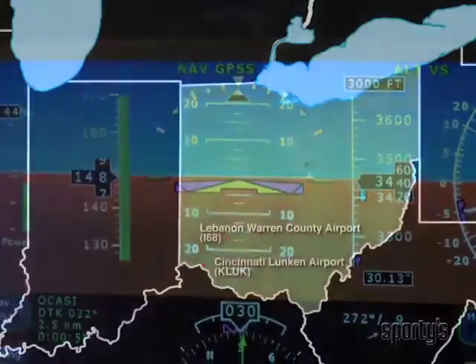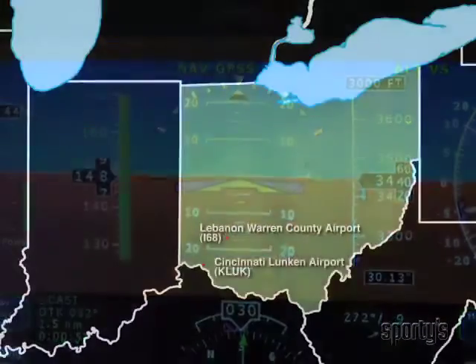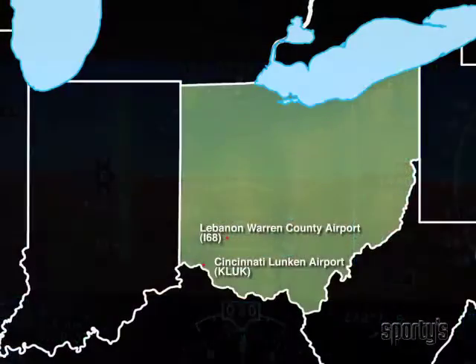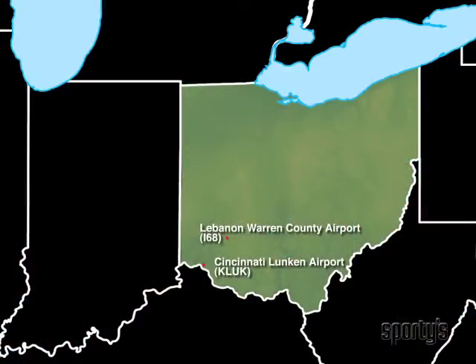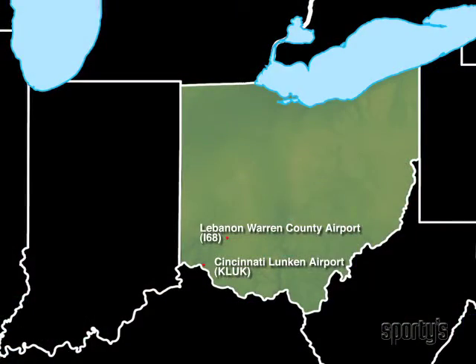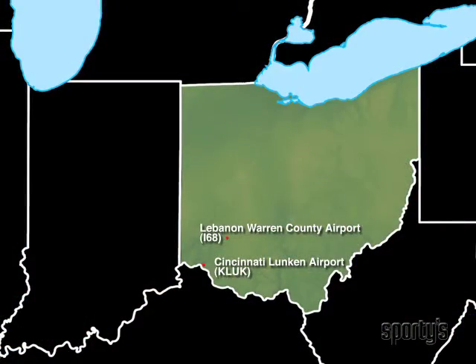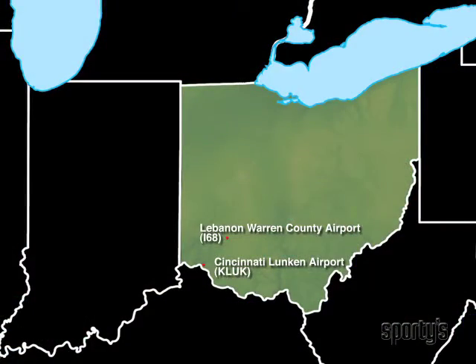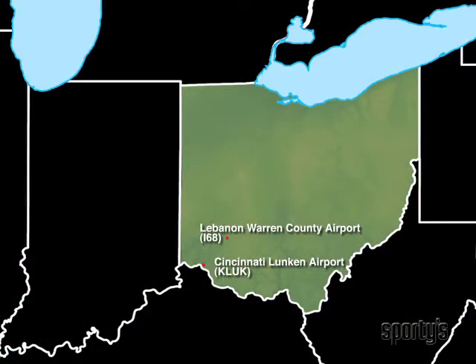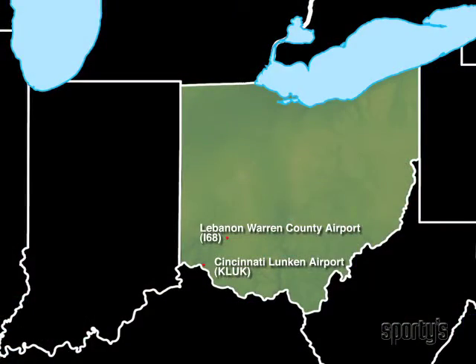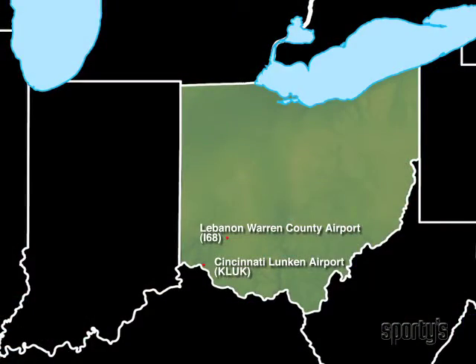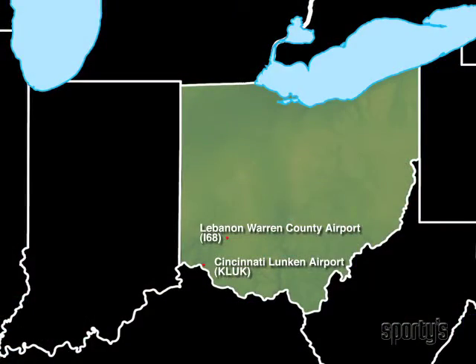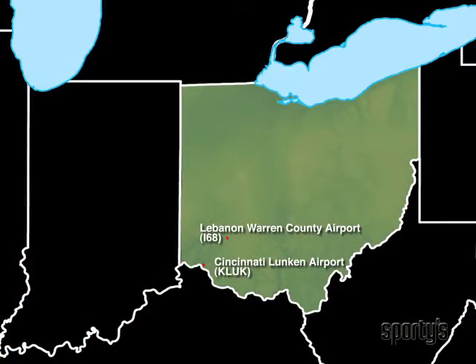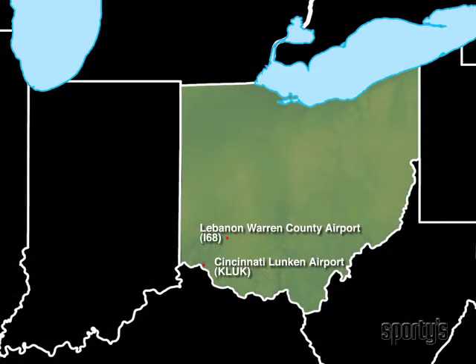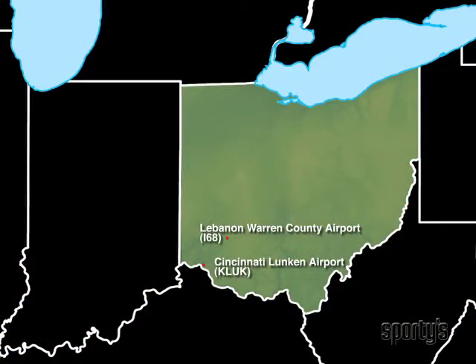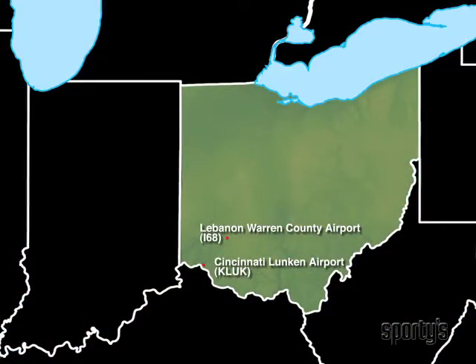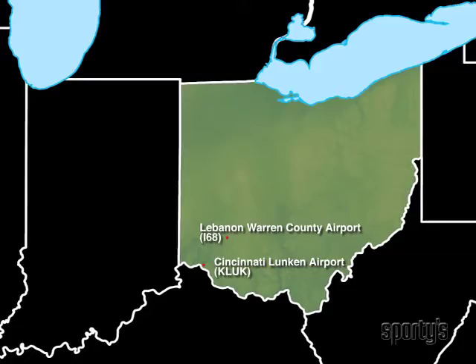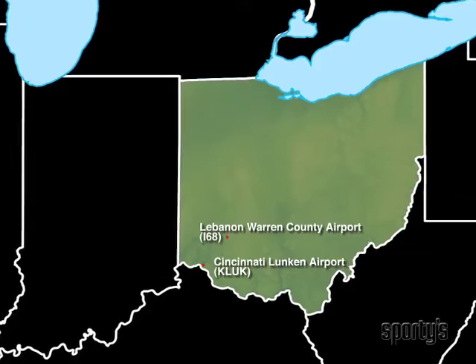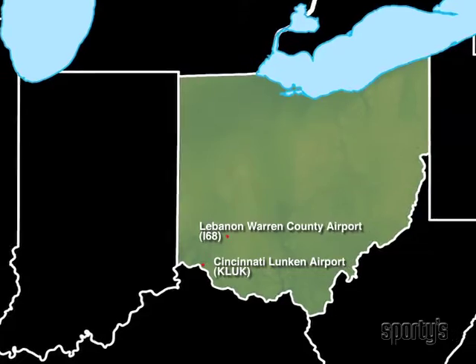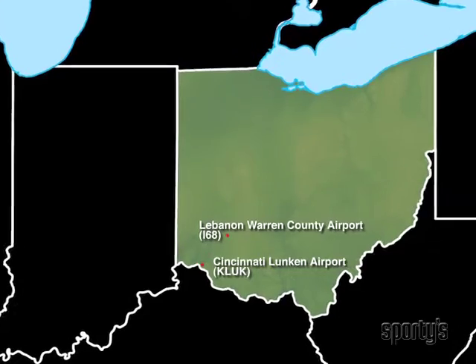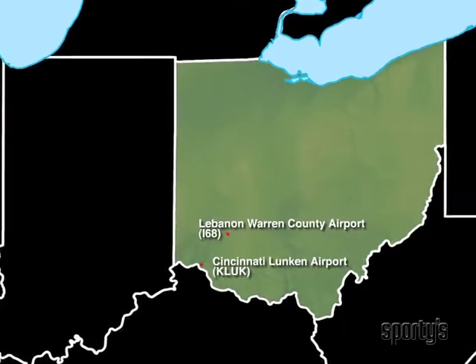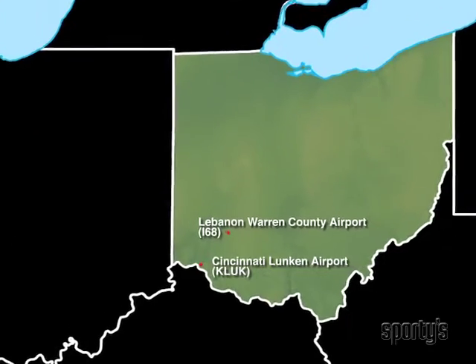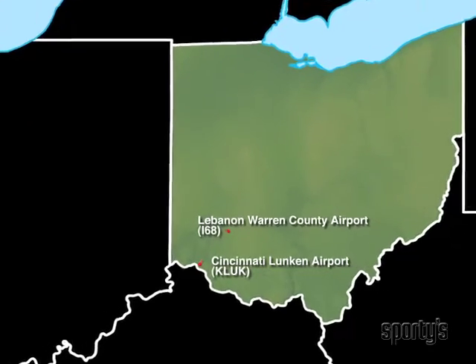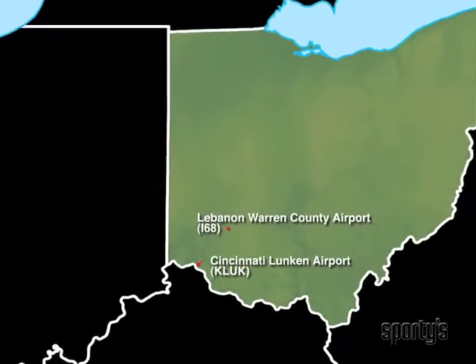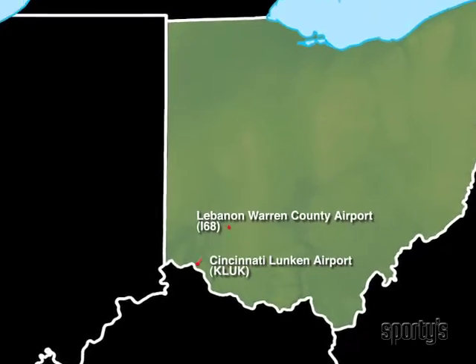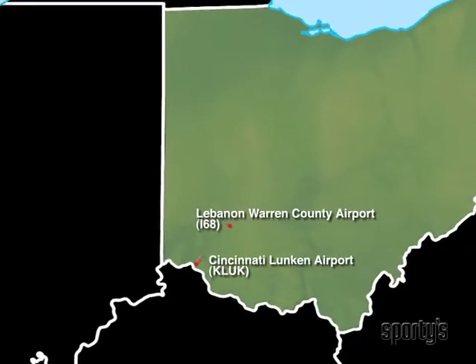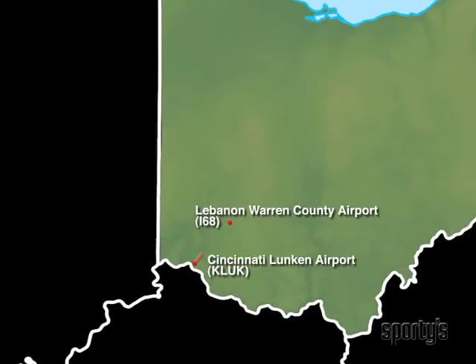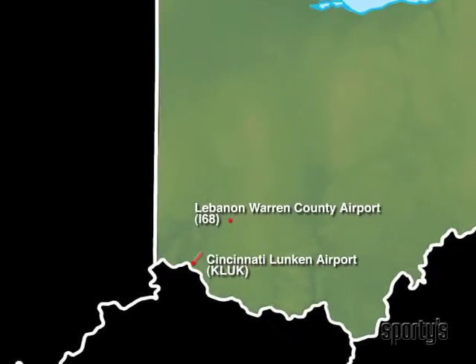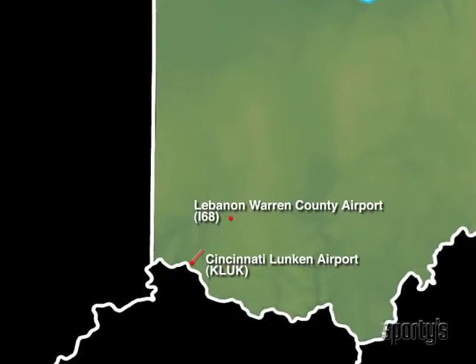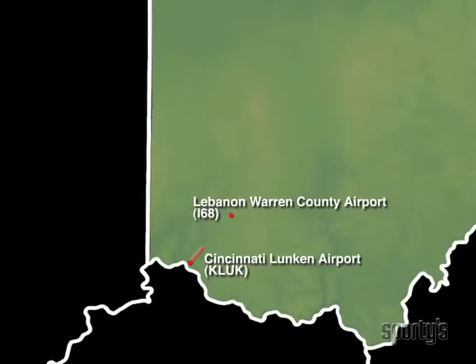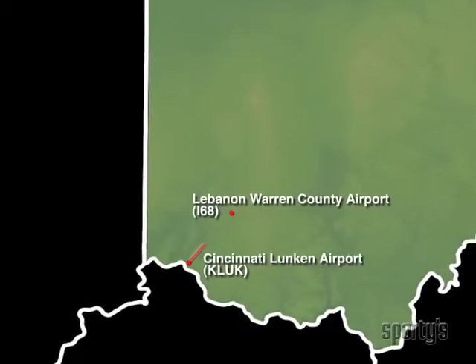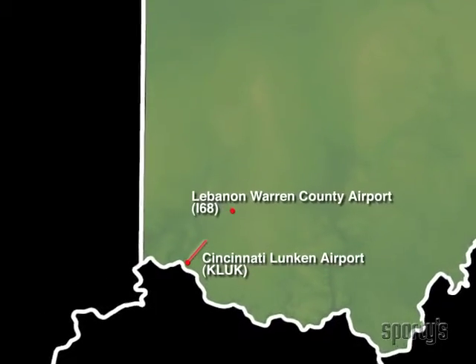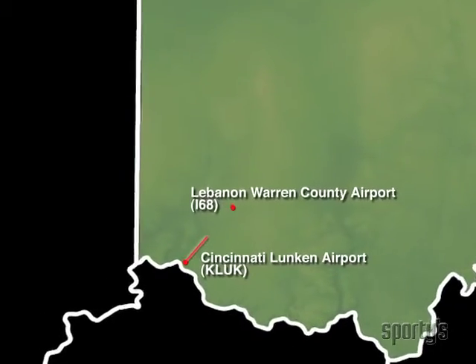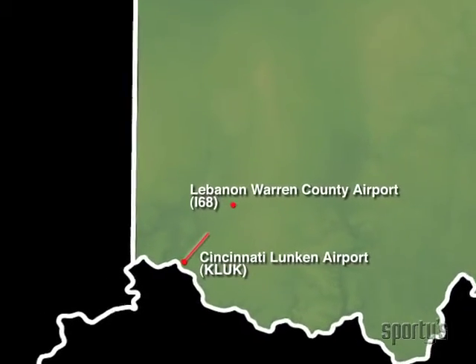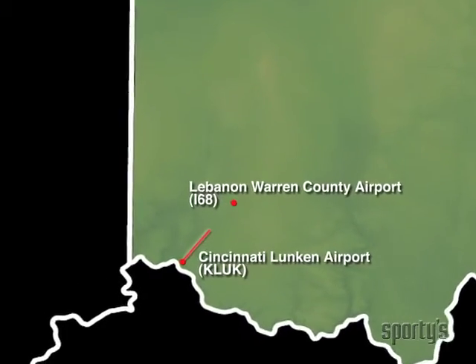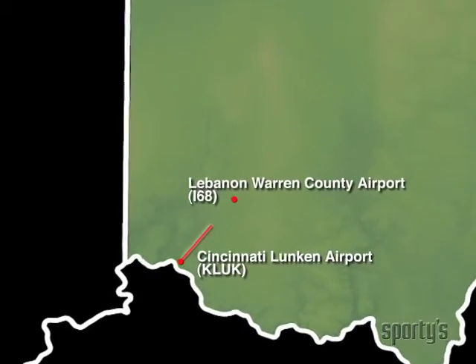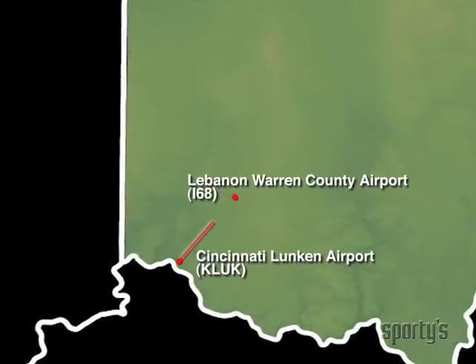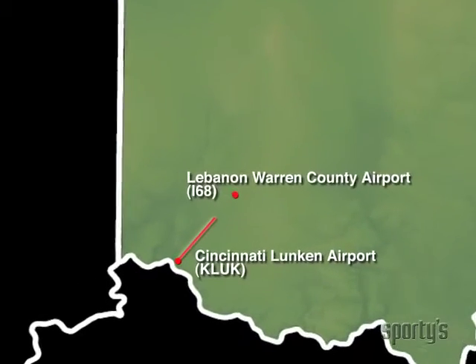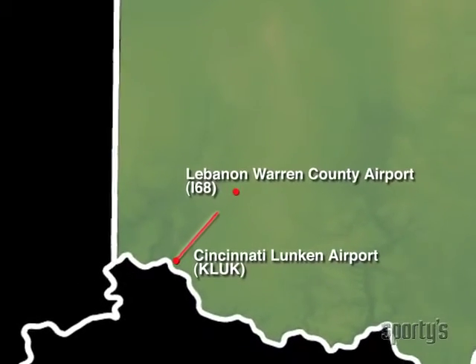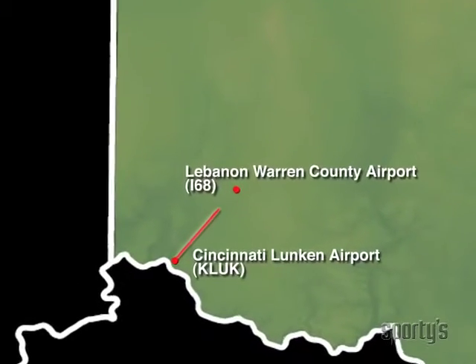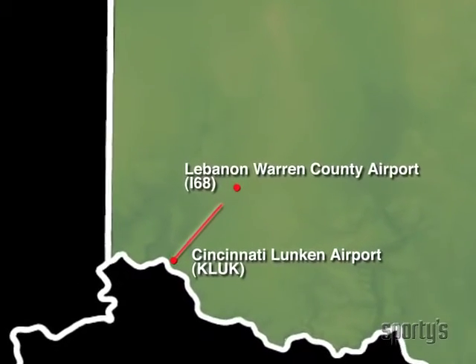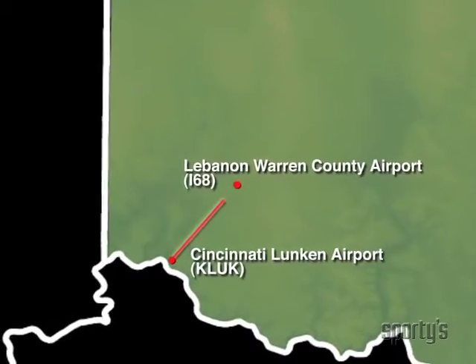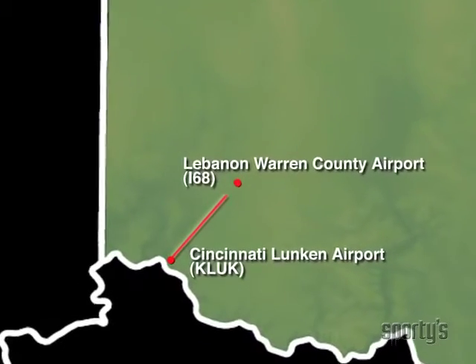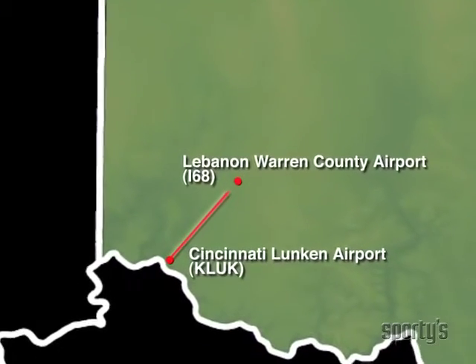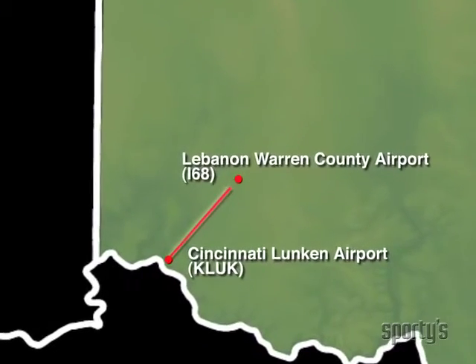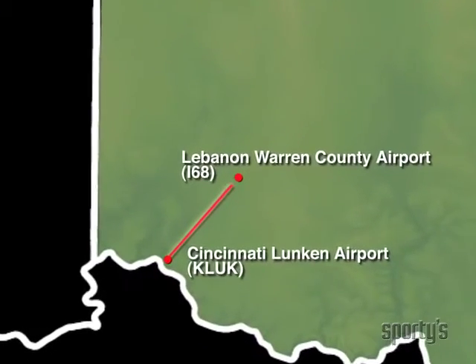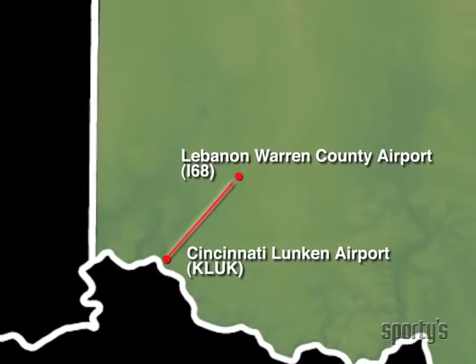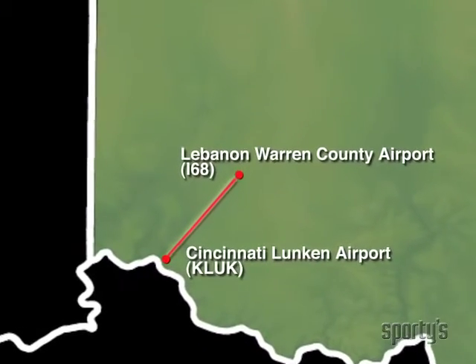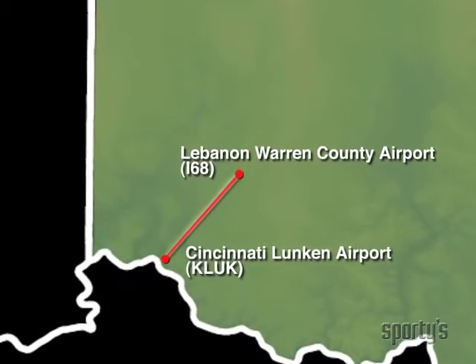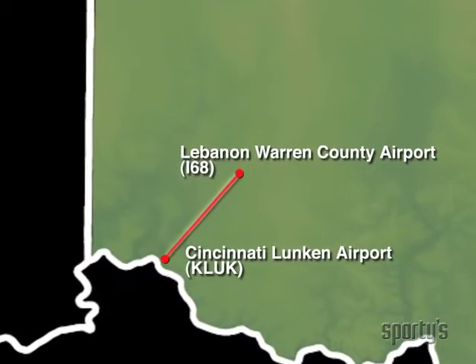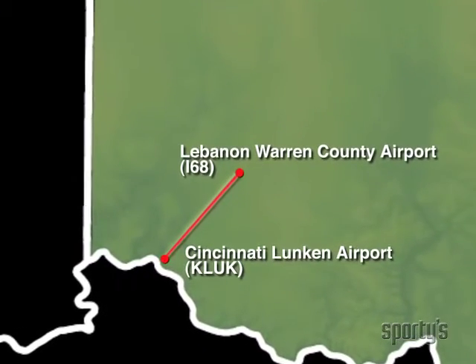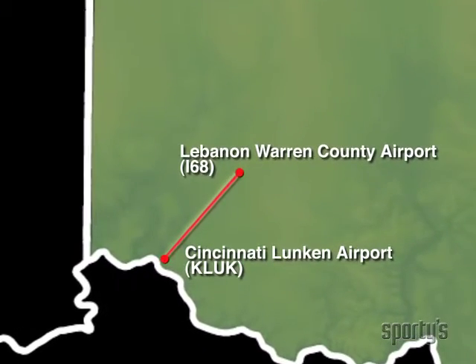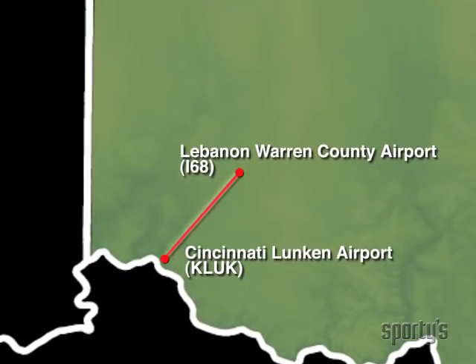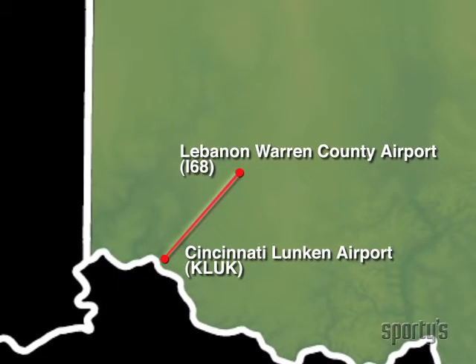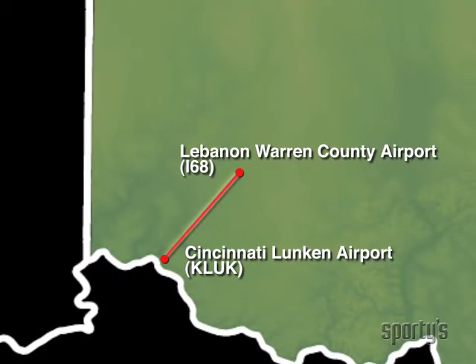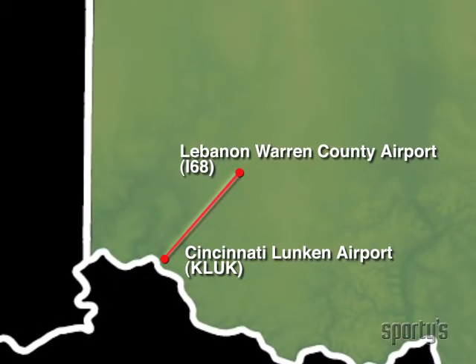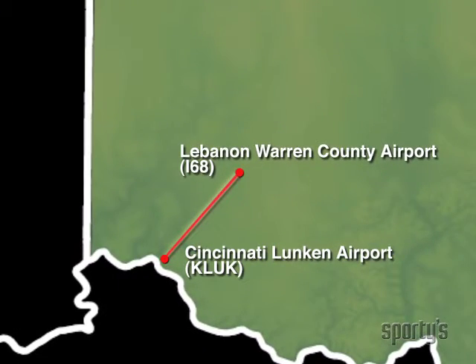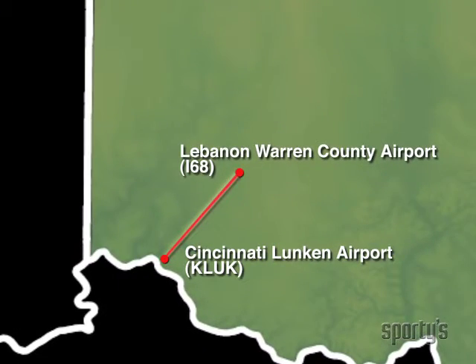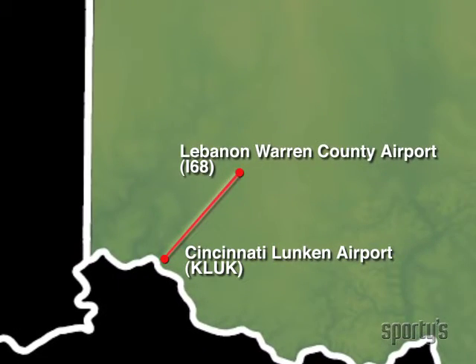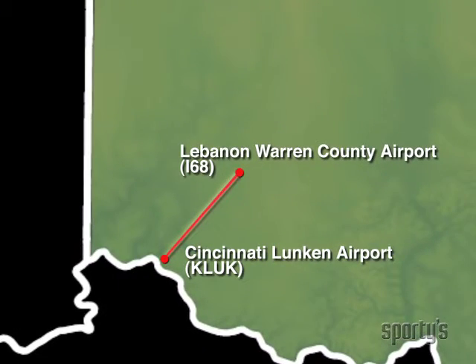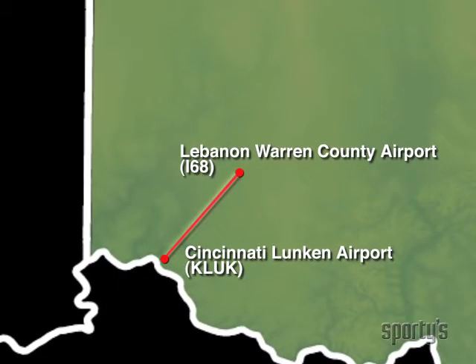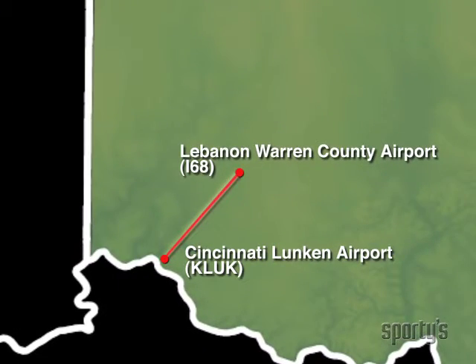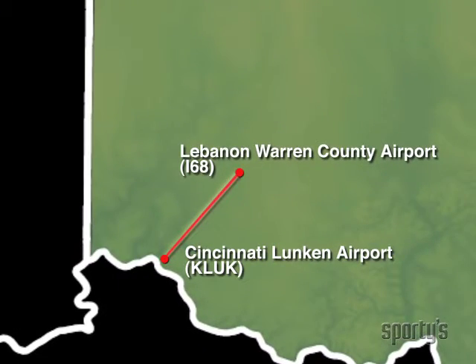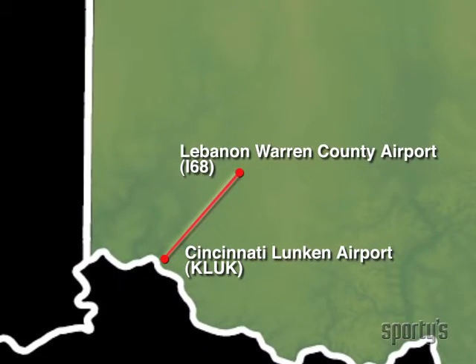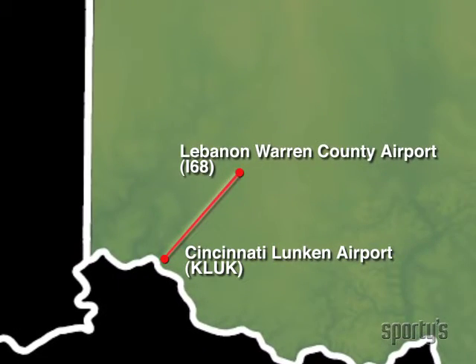To demonstrate, we'll be flying a Cirrus SR-22 from Cincinnati Lunken Airport to the Lebanon-Warren County Airport.